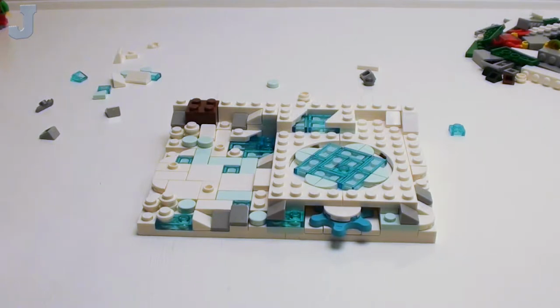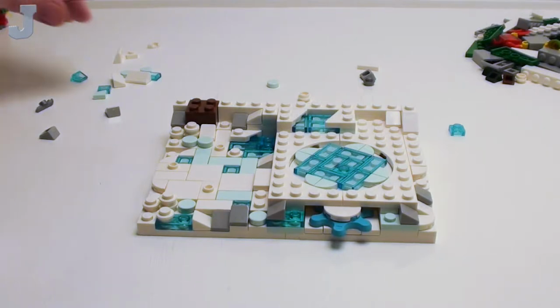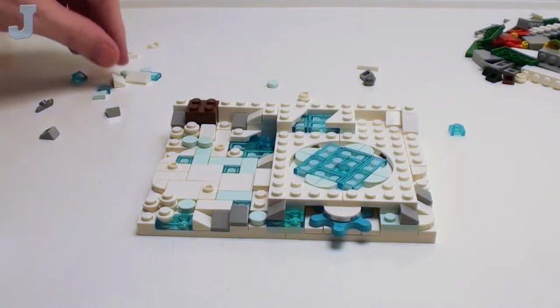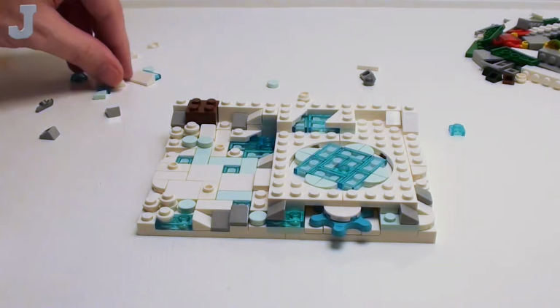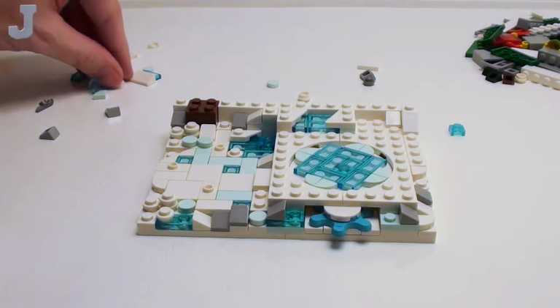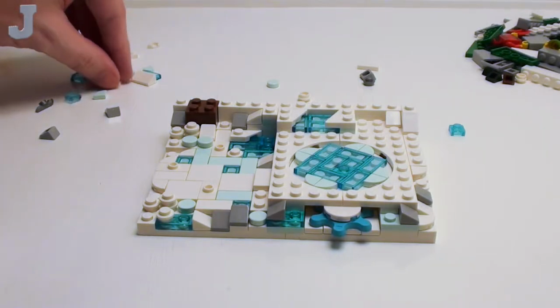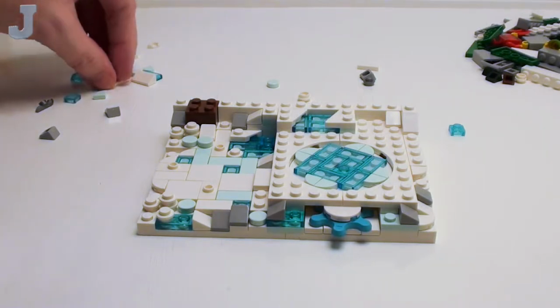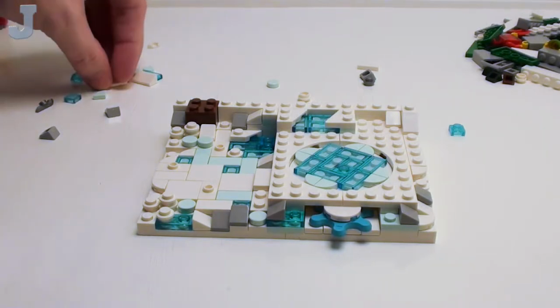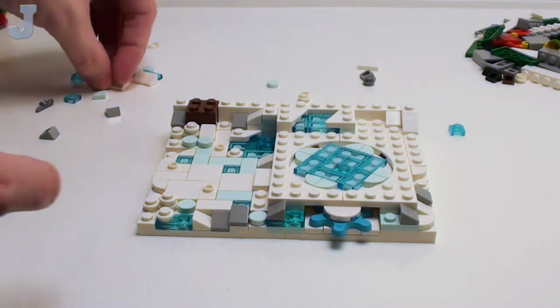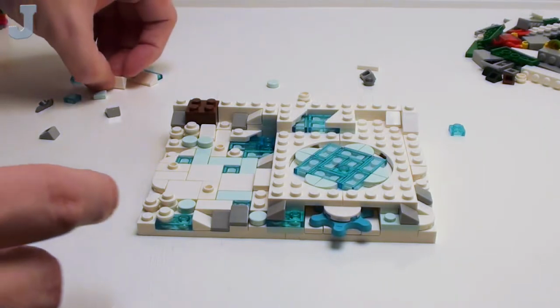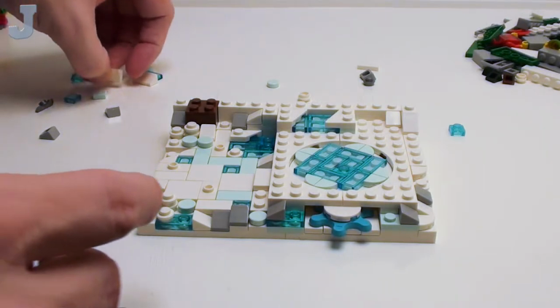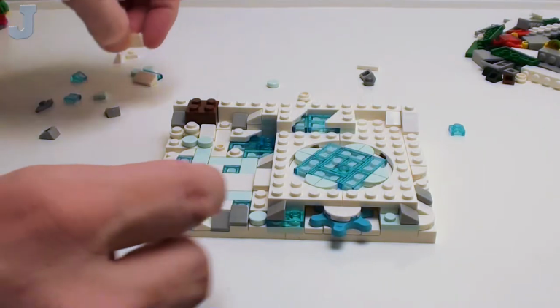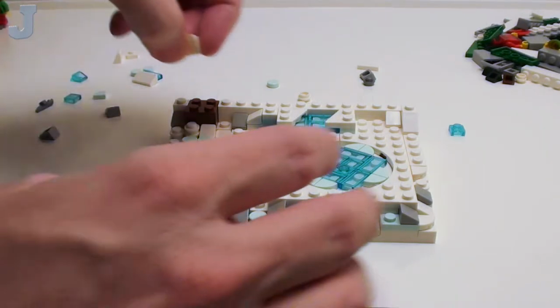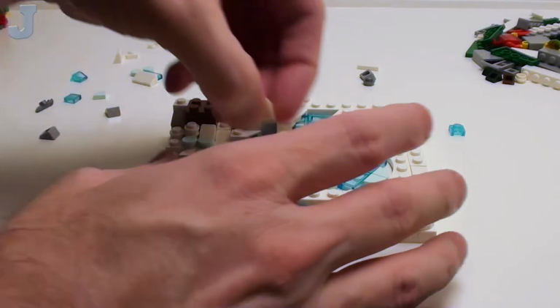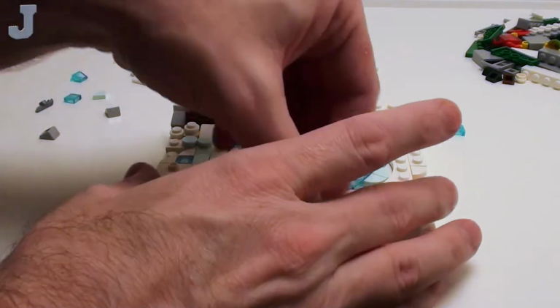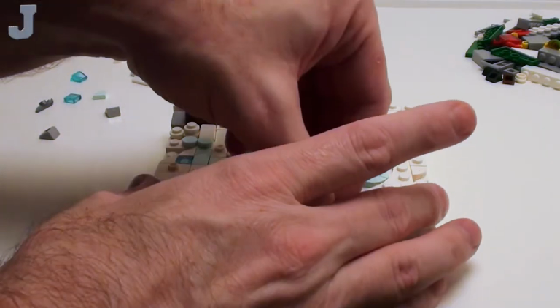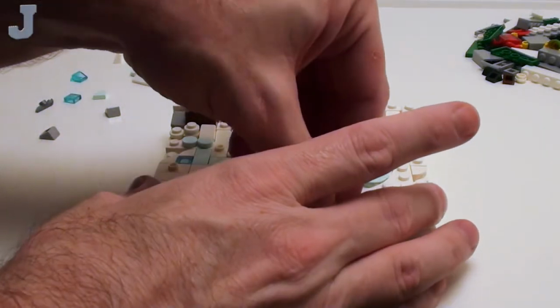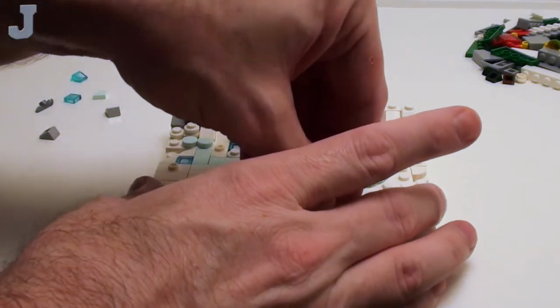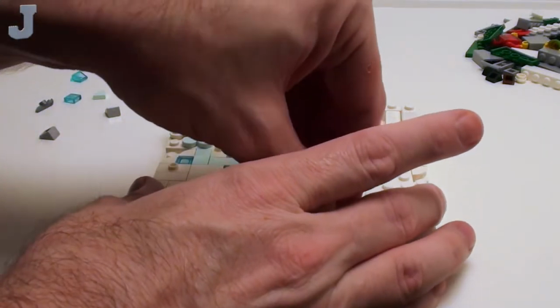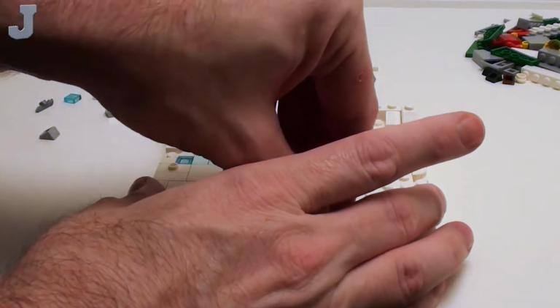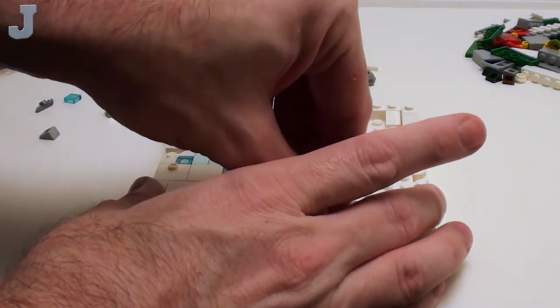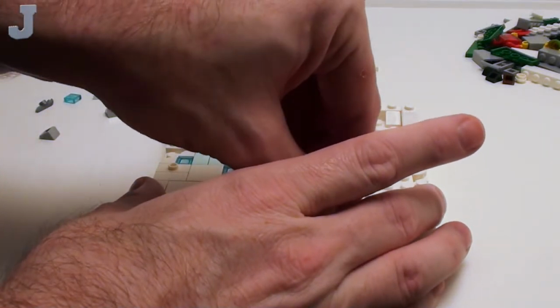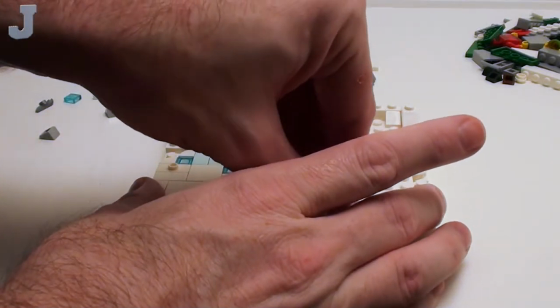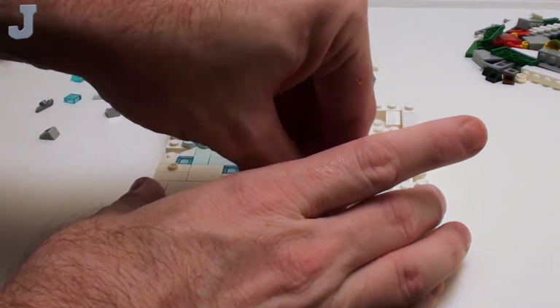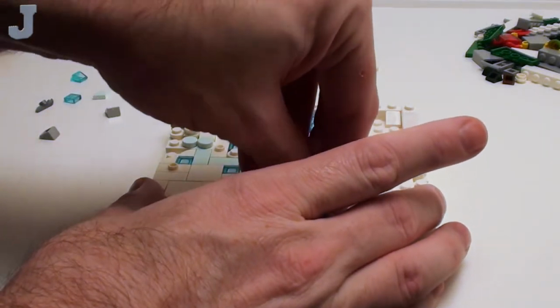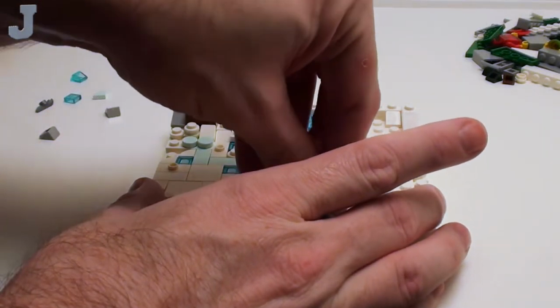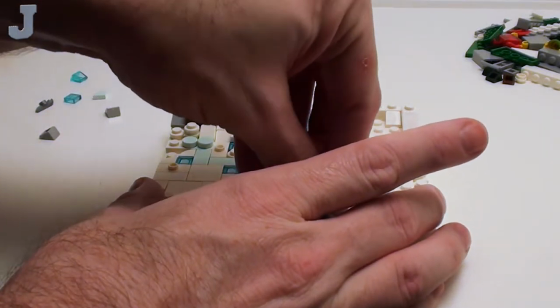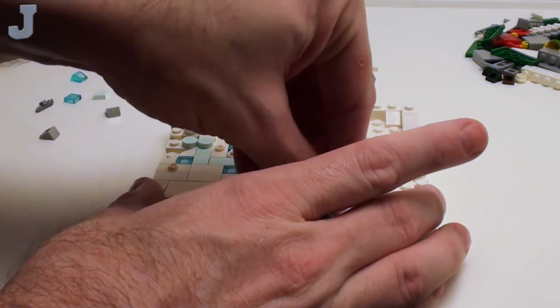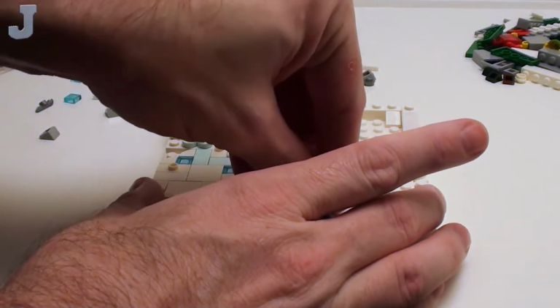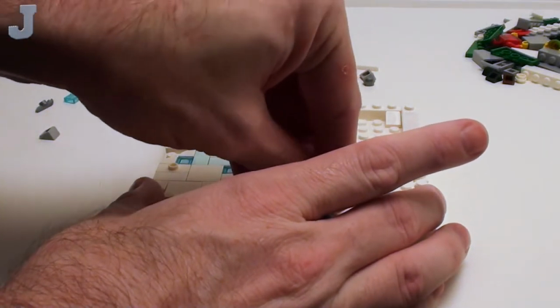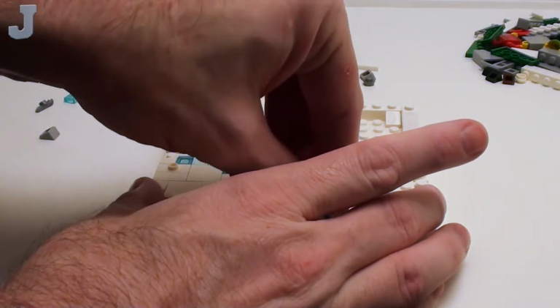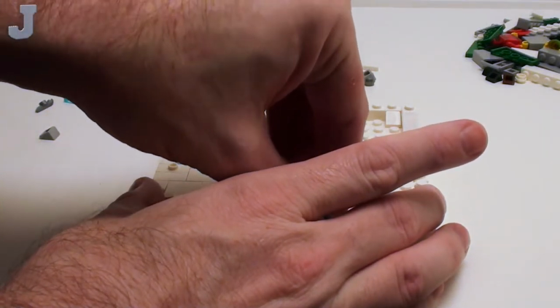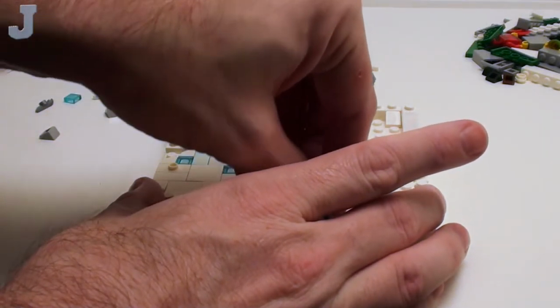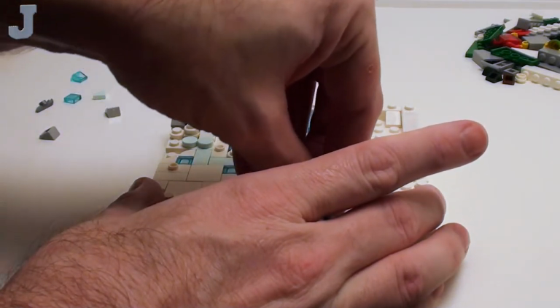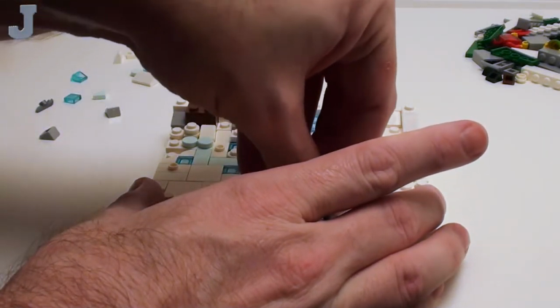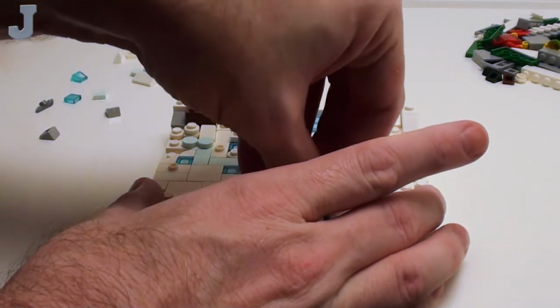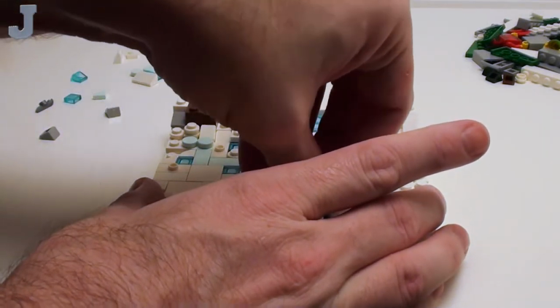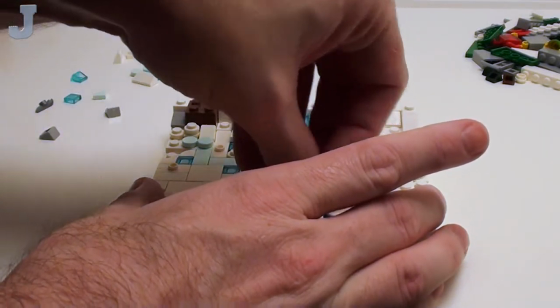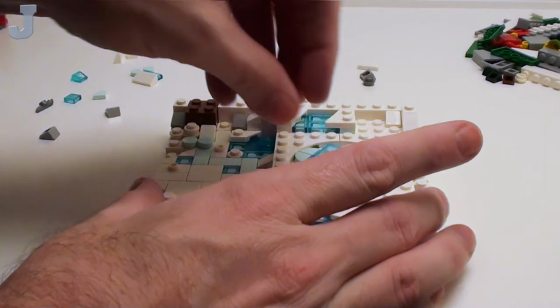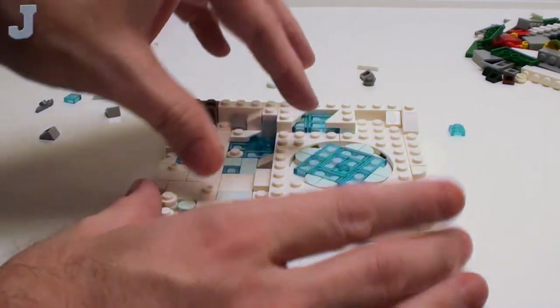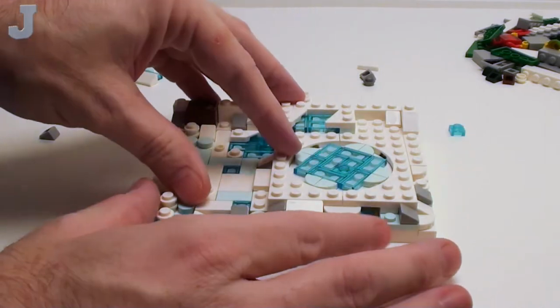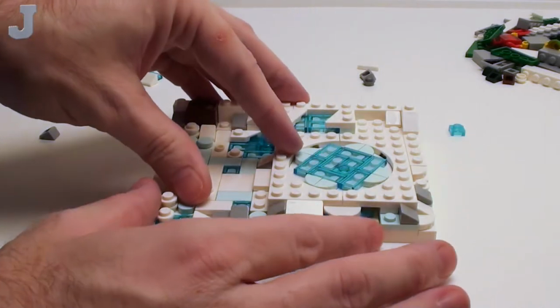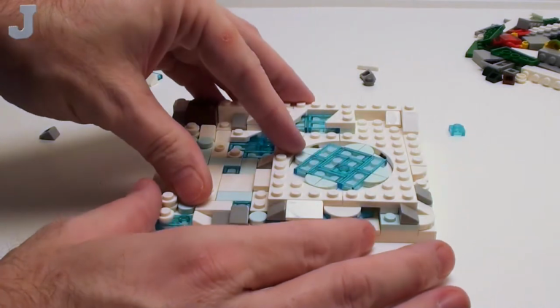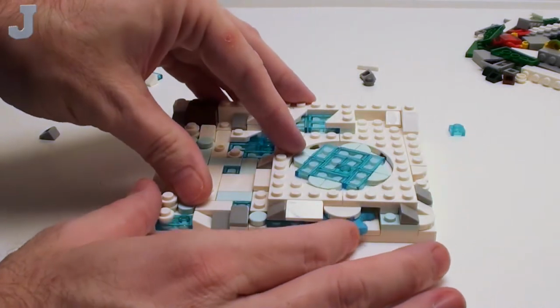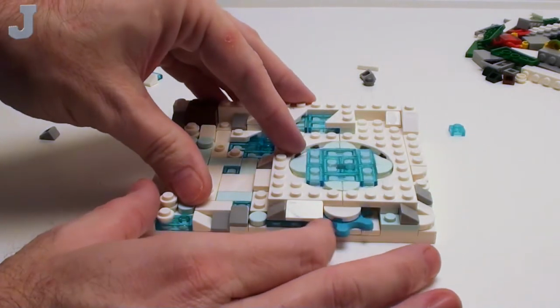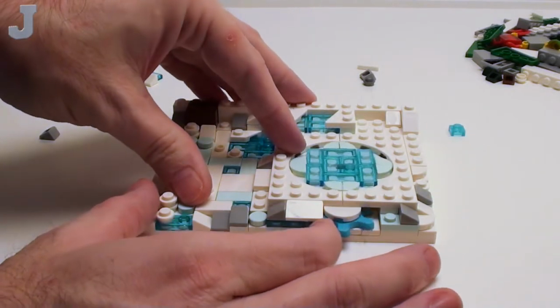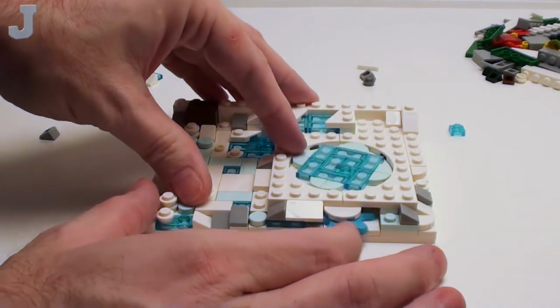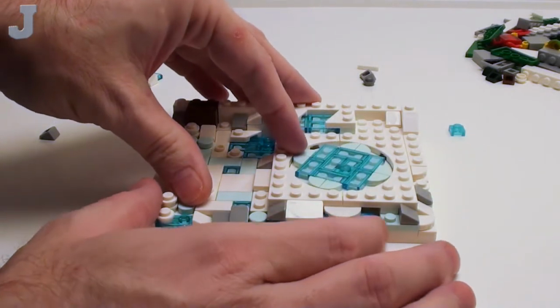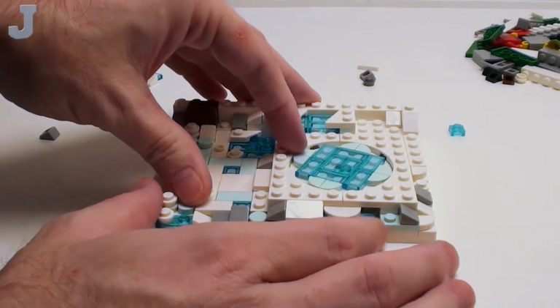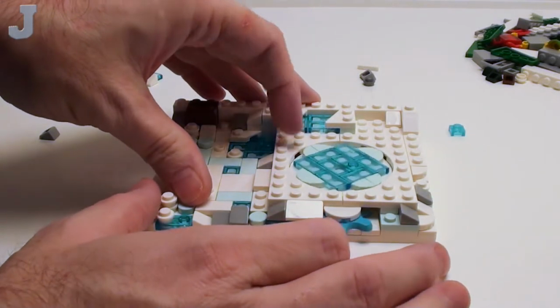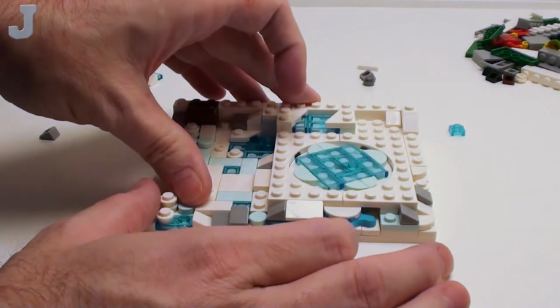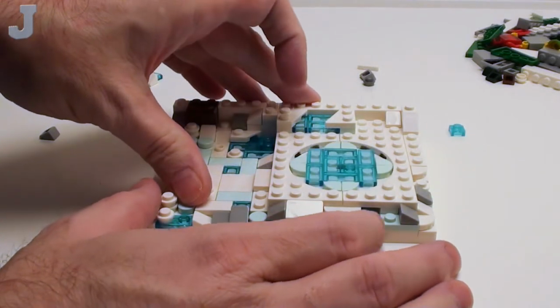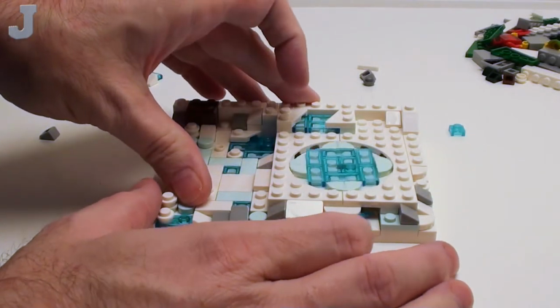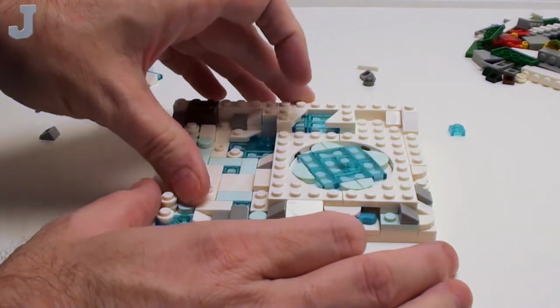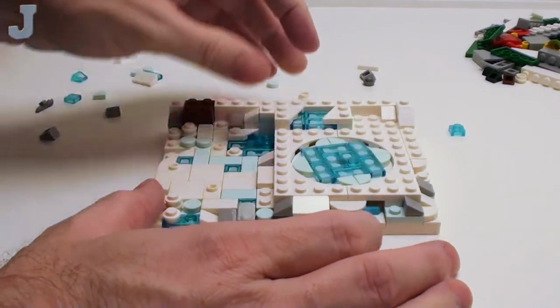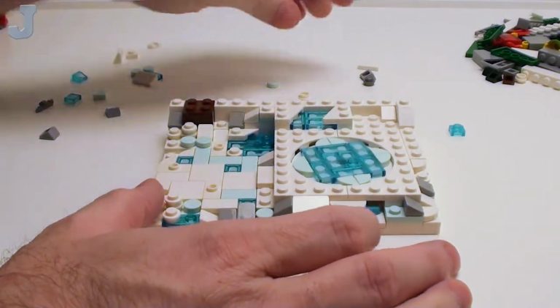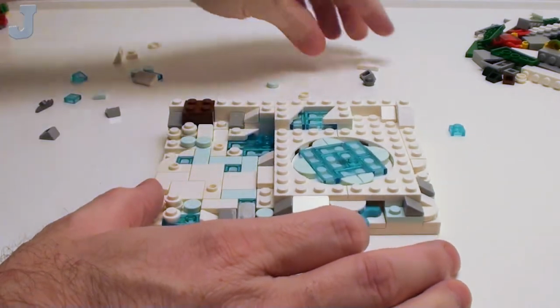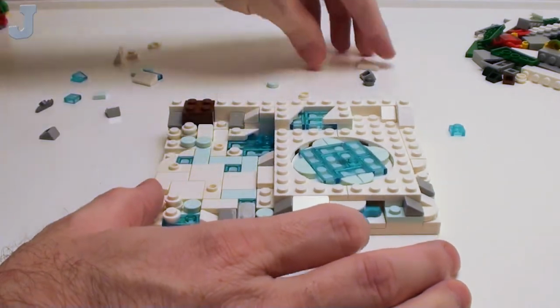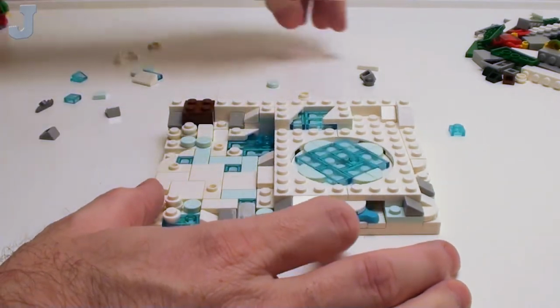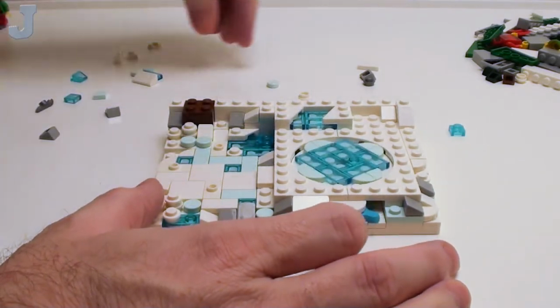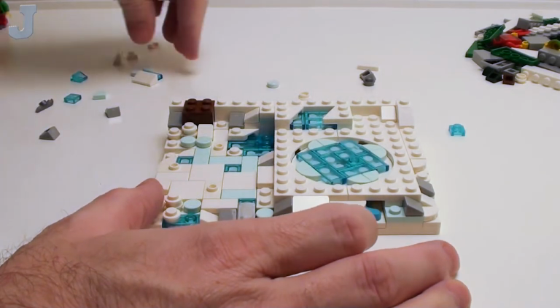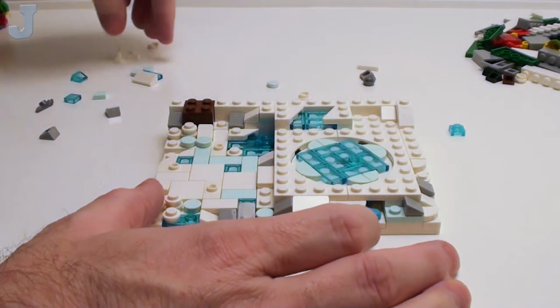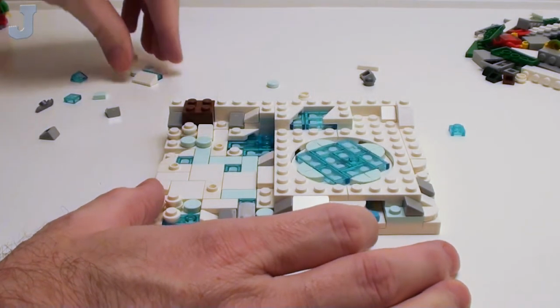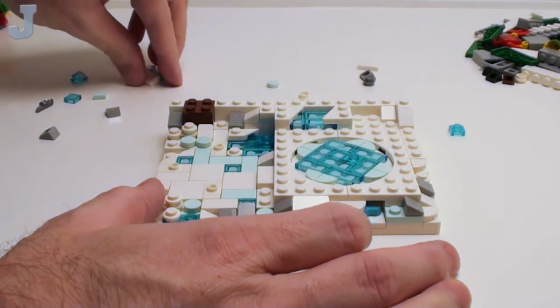We're finishing it off. These are just going to hang — I'm not a big fan of that. I guess they're going to stay in.